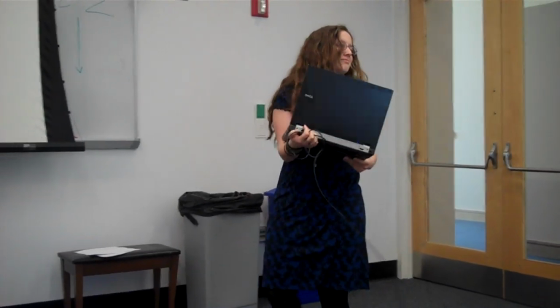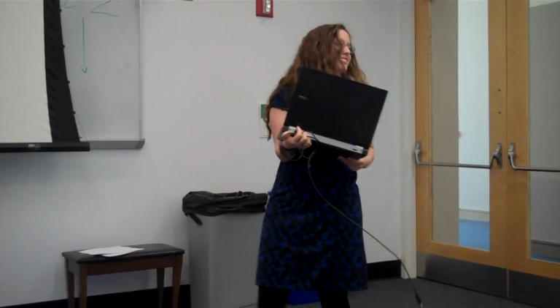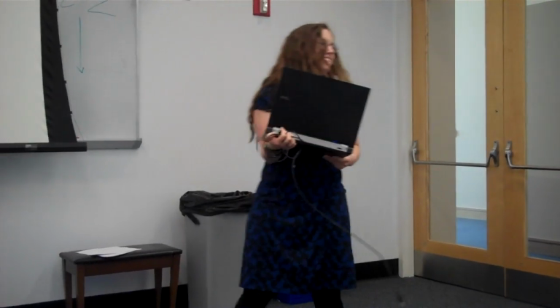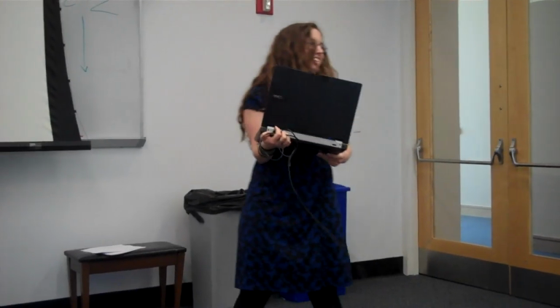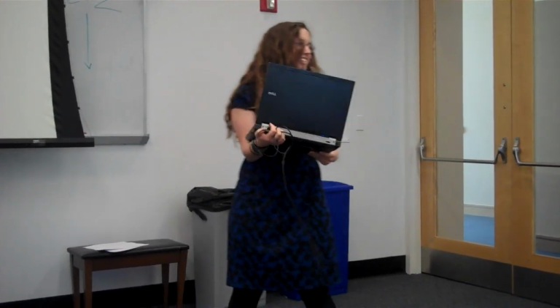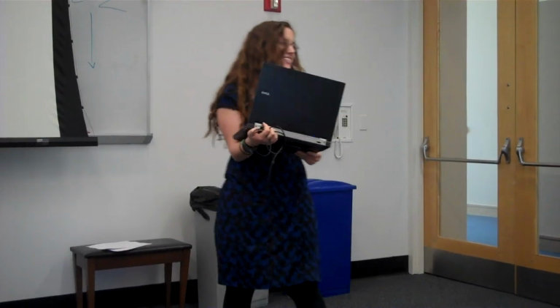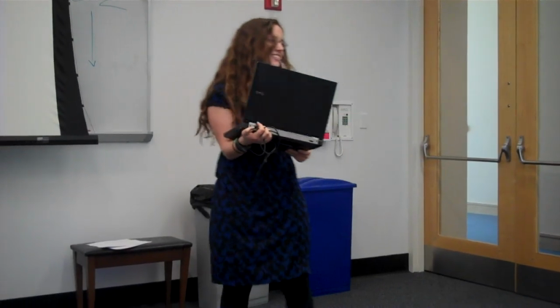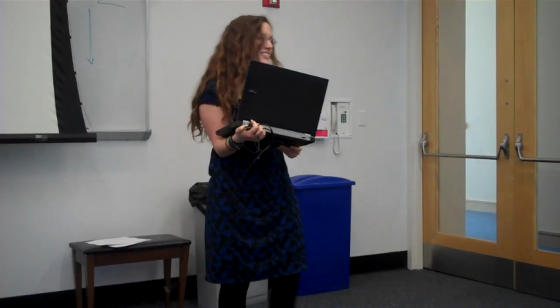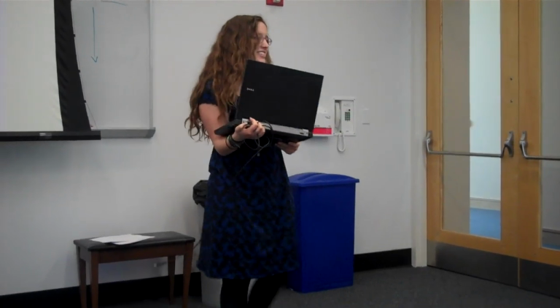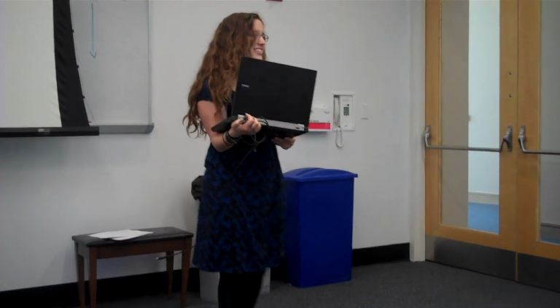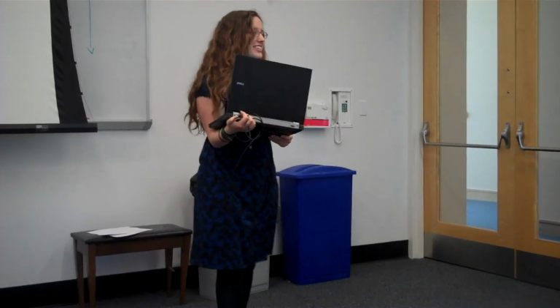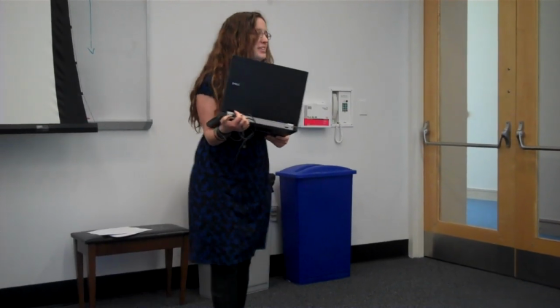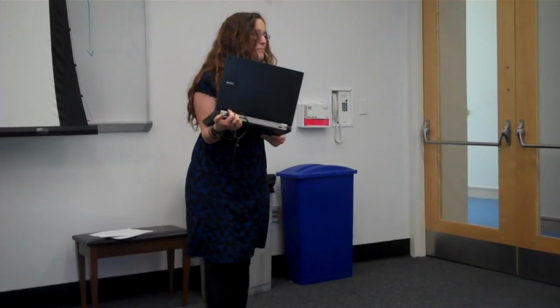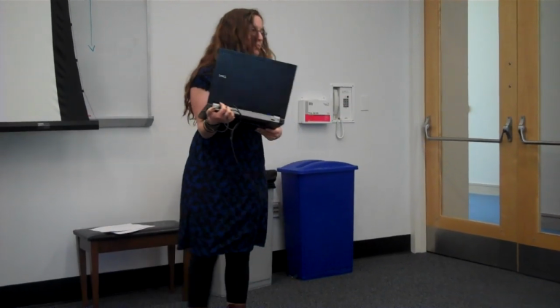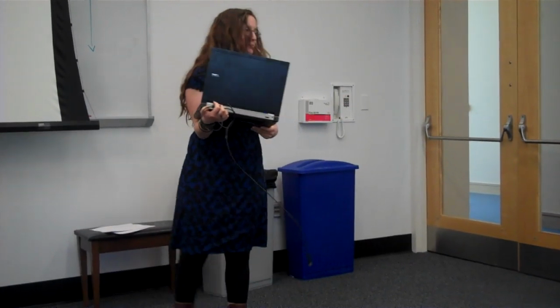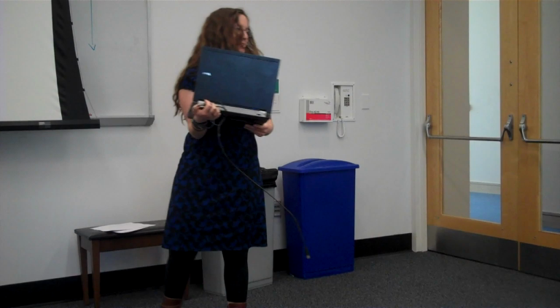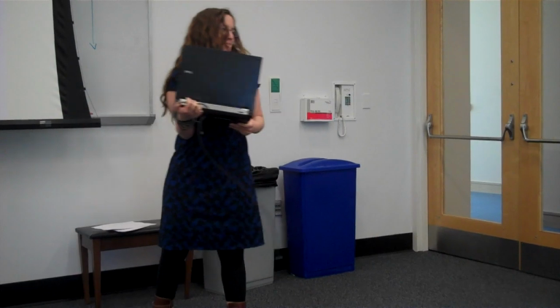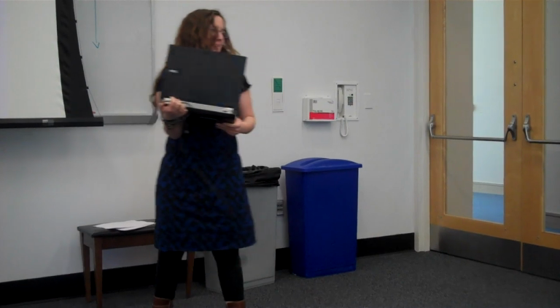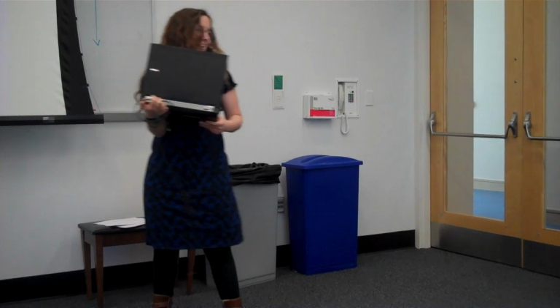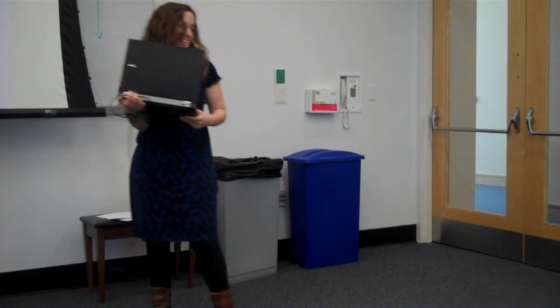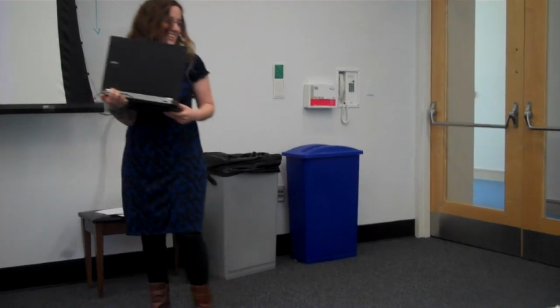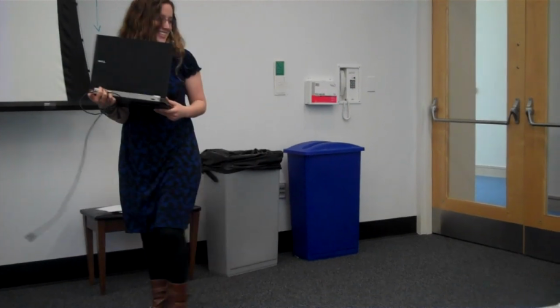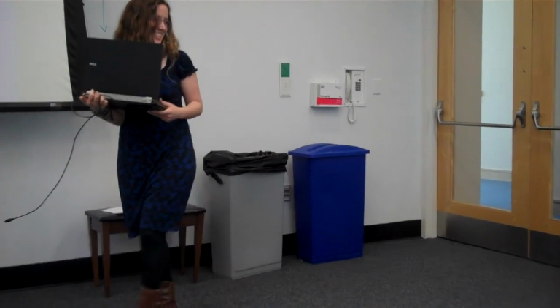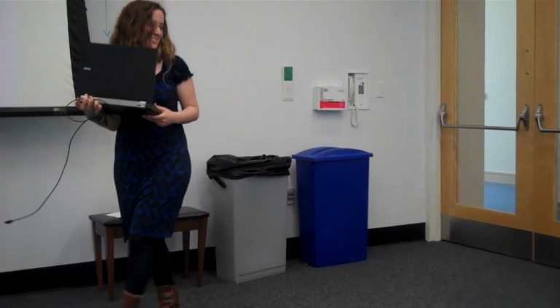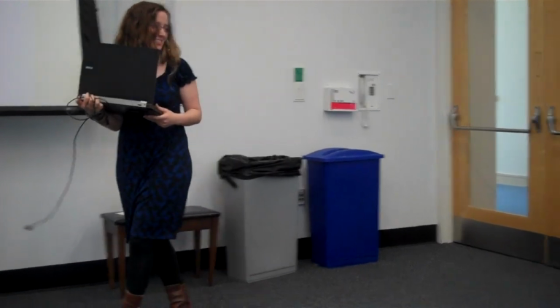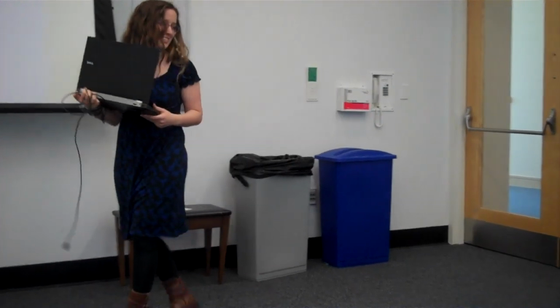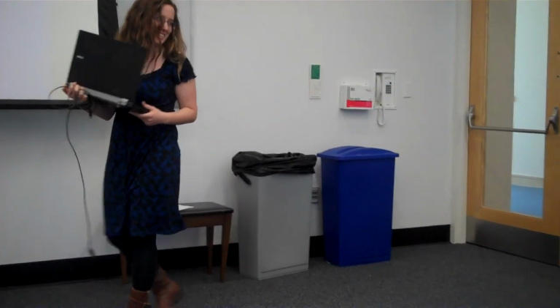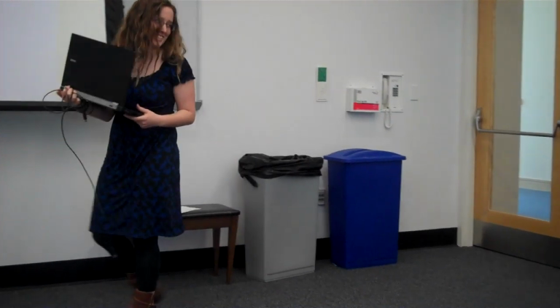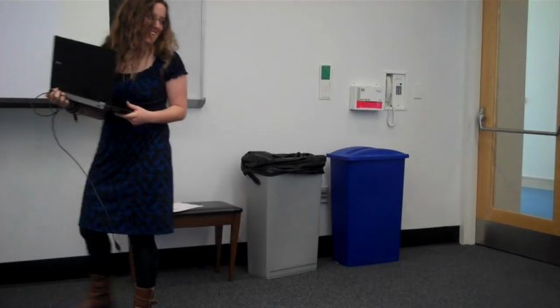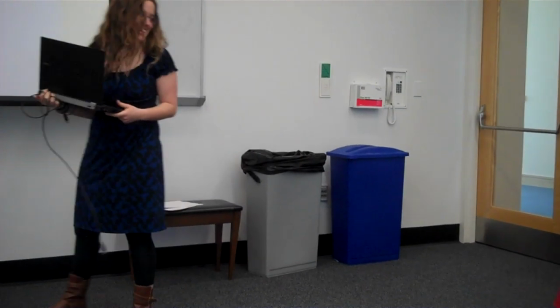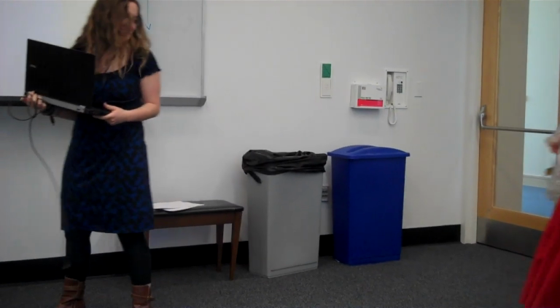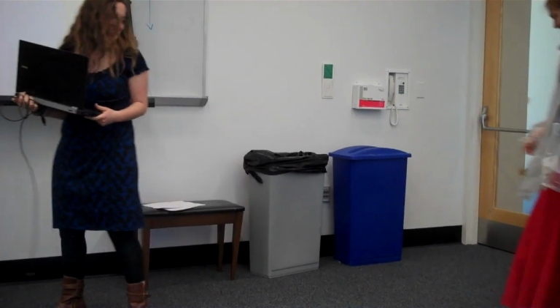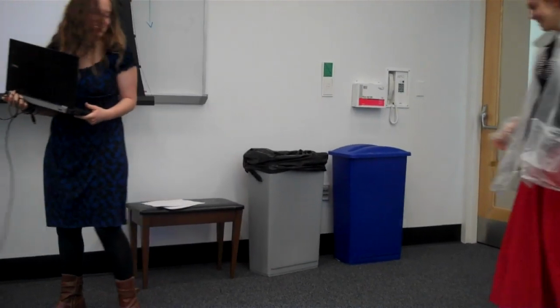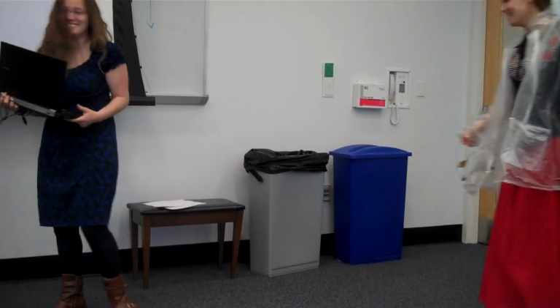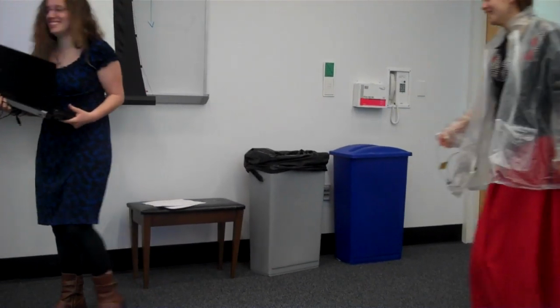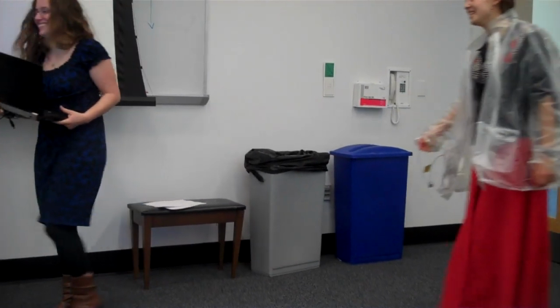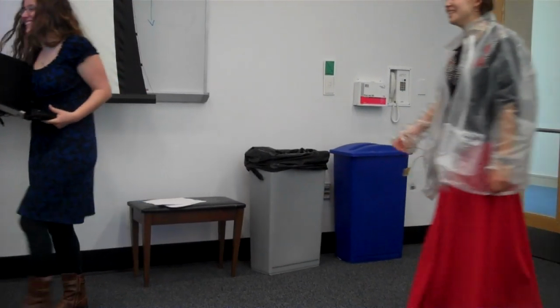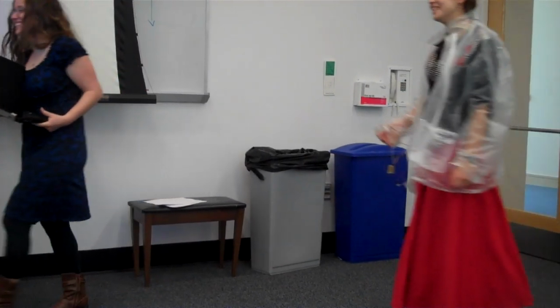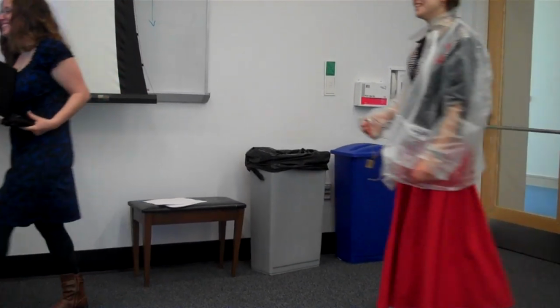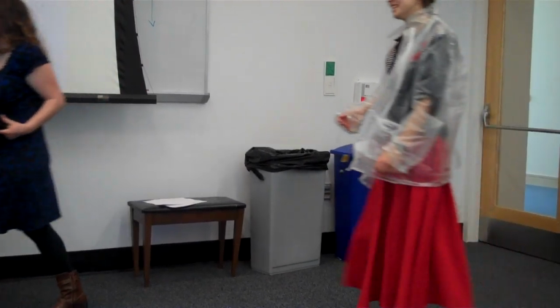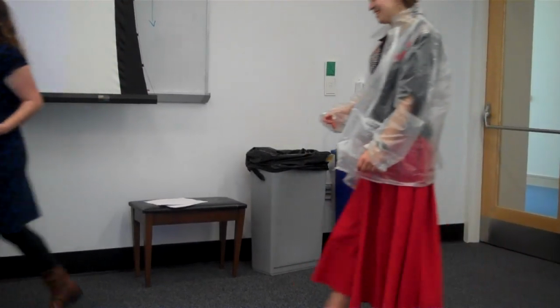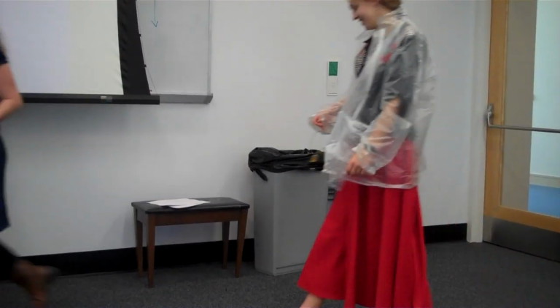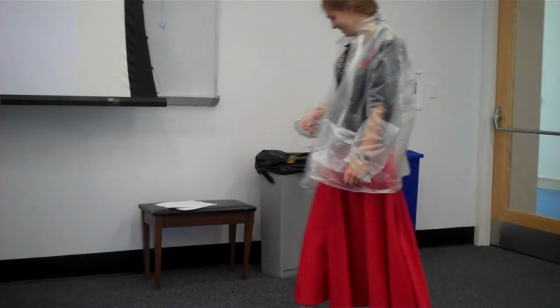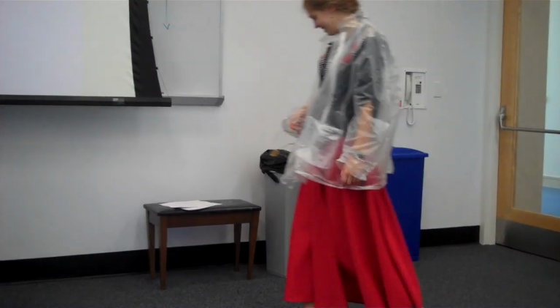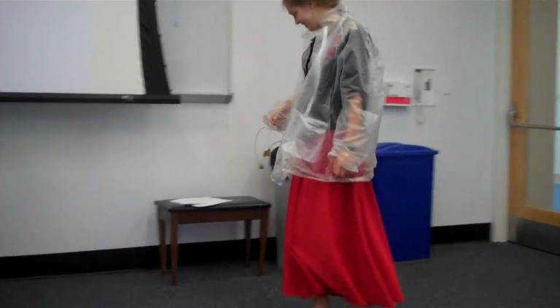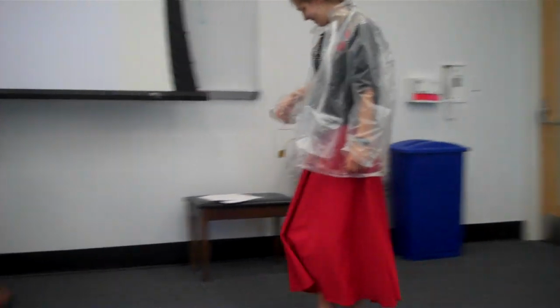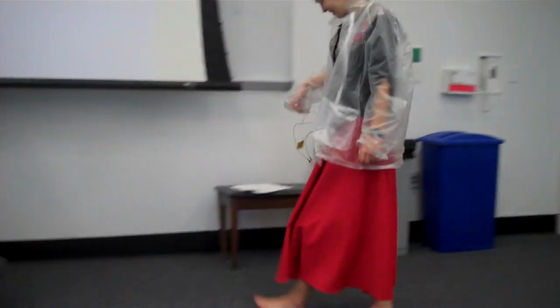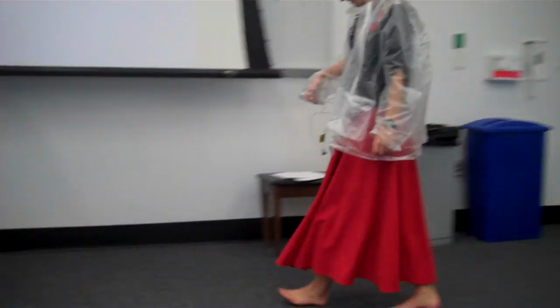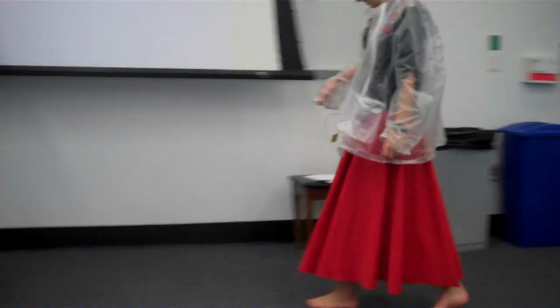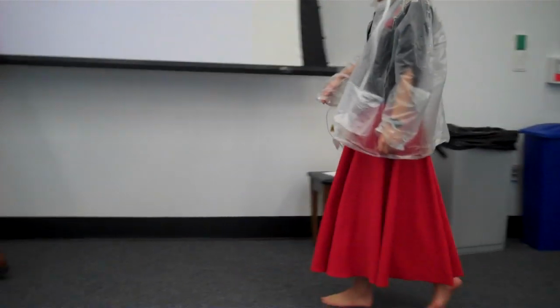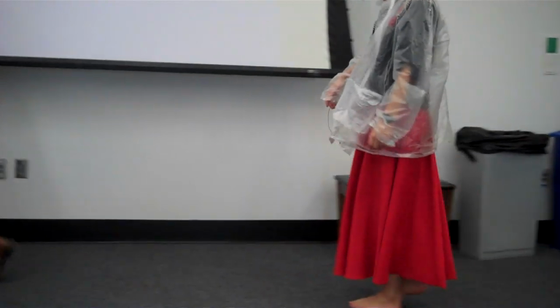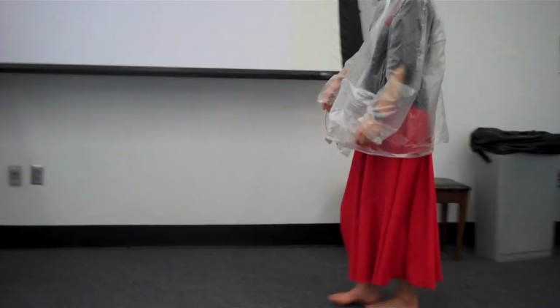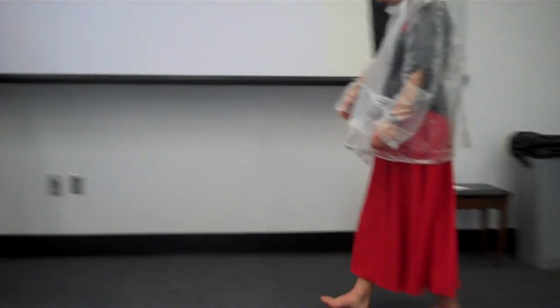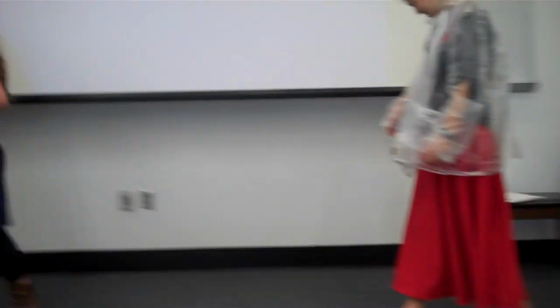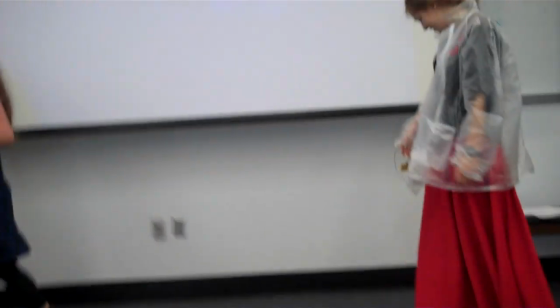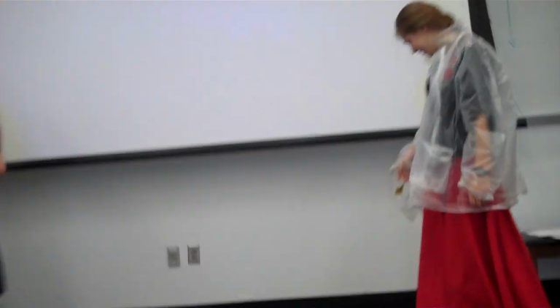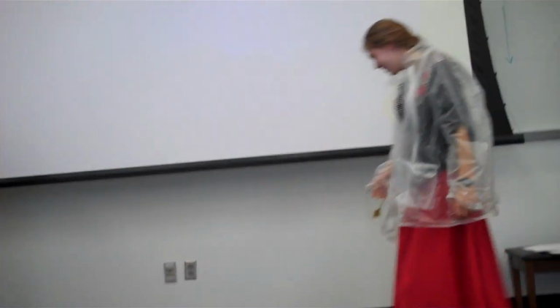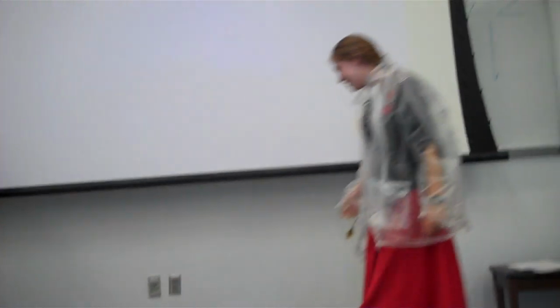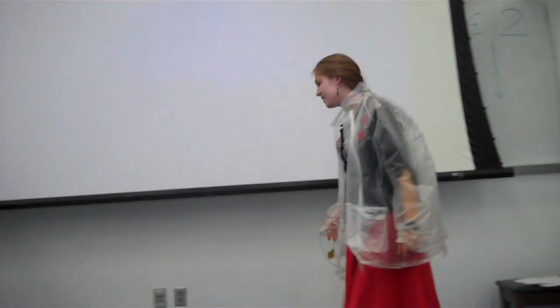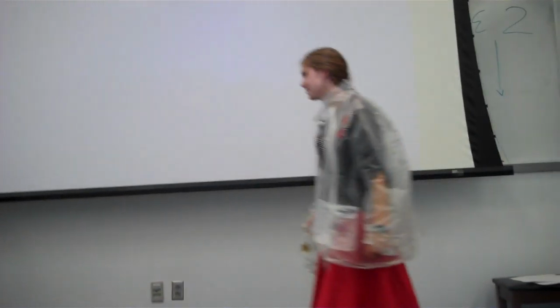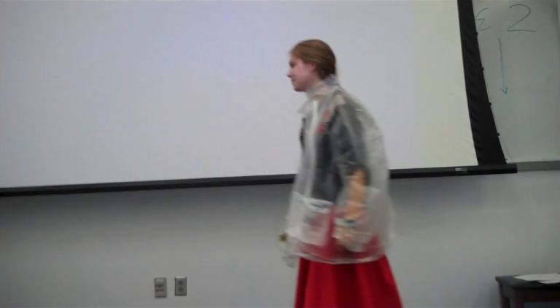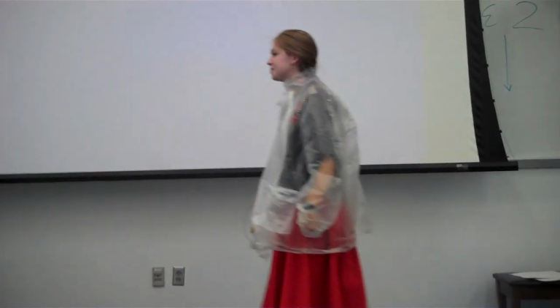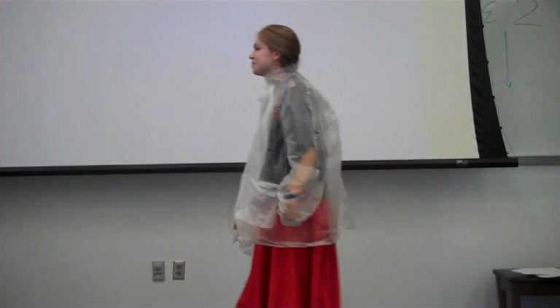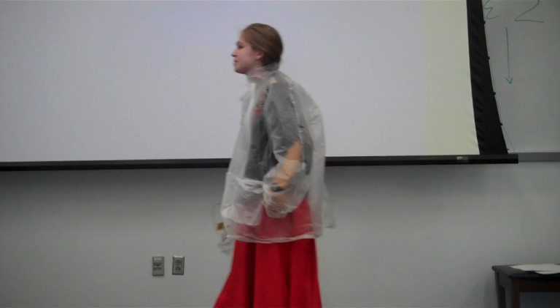I'll just keep your arm near the pocket because that's where everything's attached to. So we make it rain.